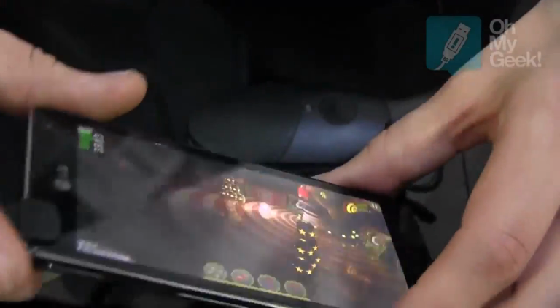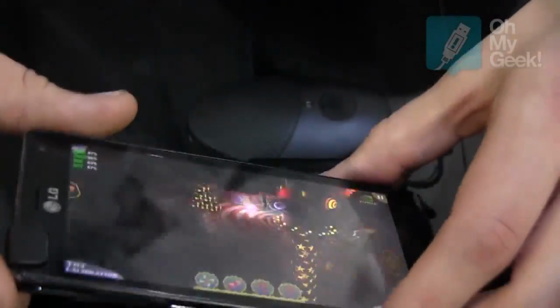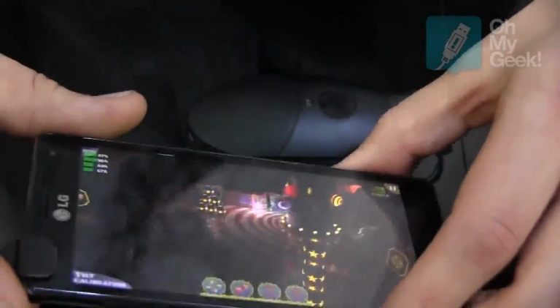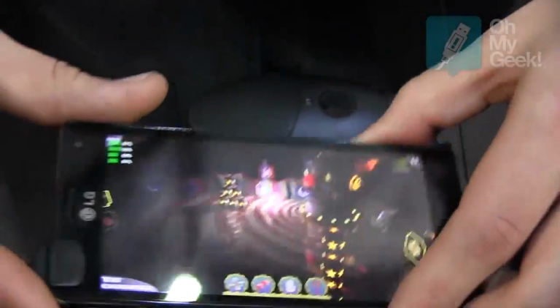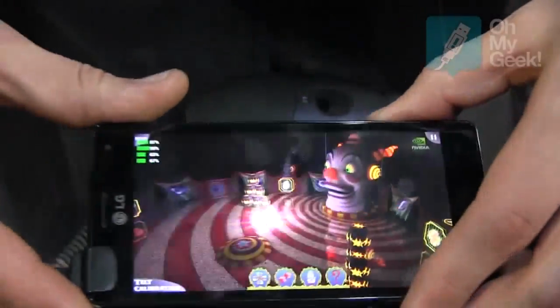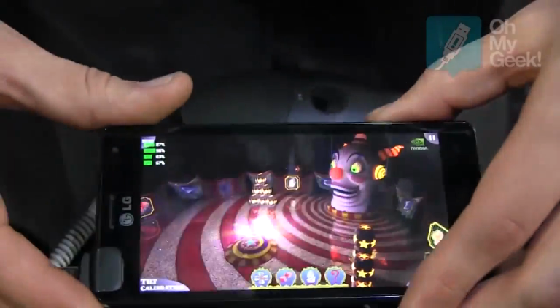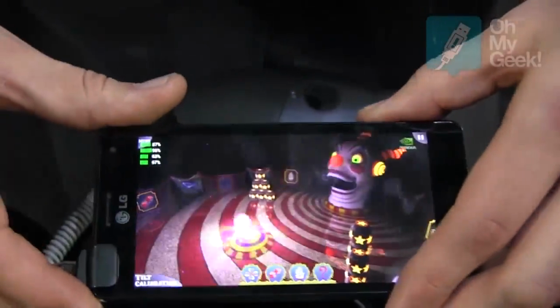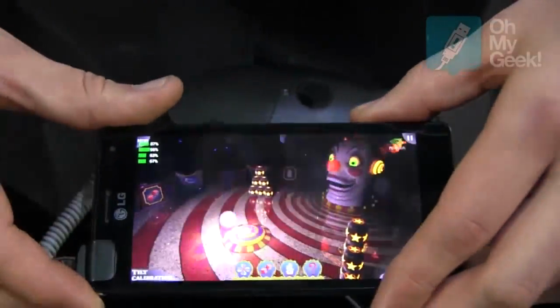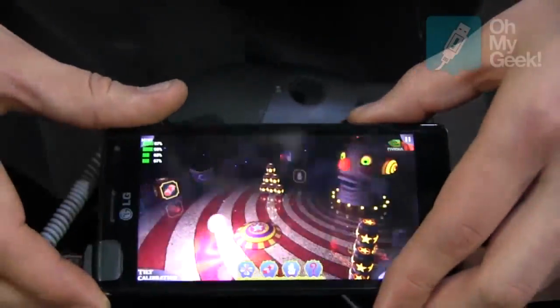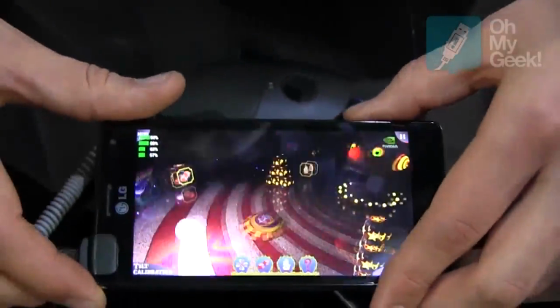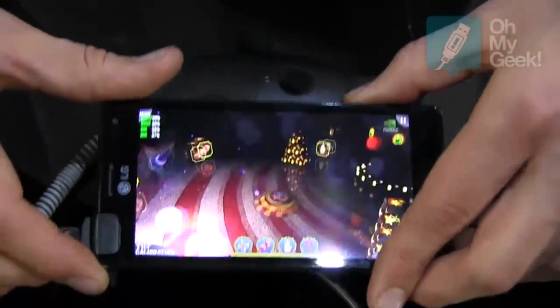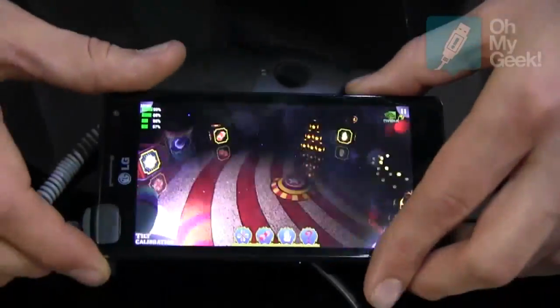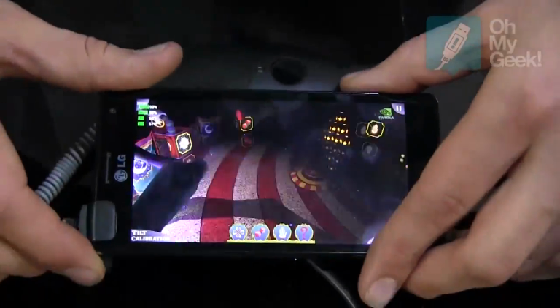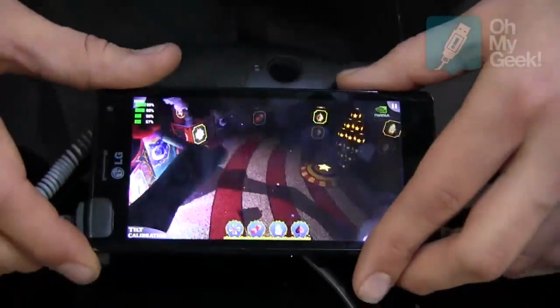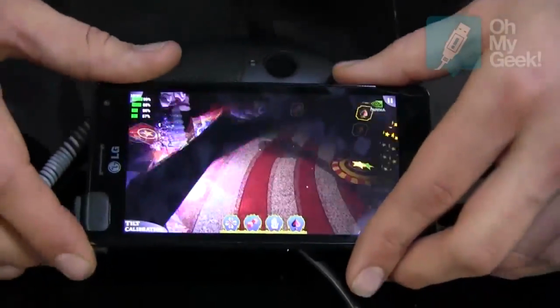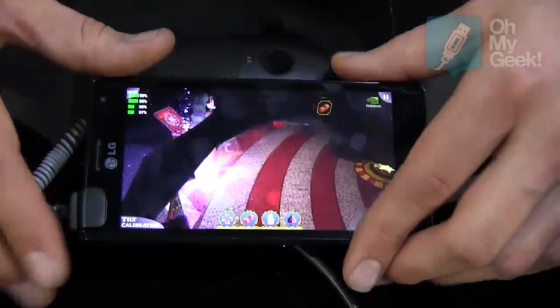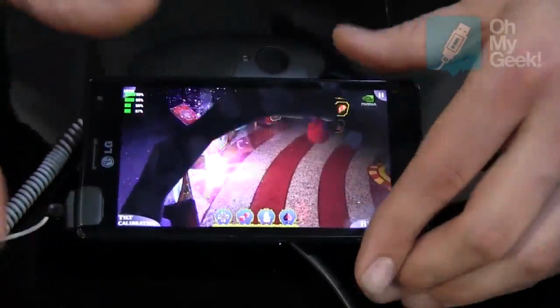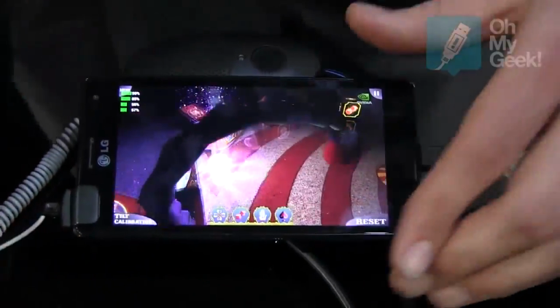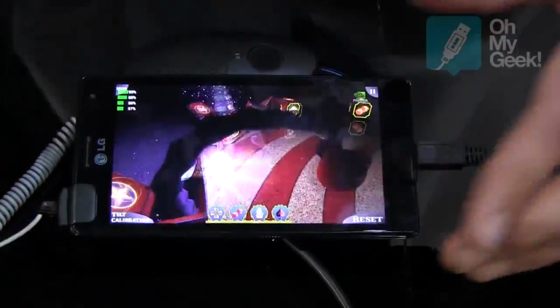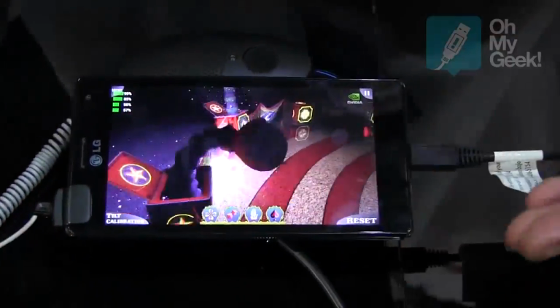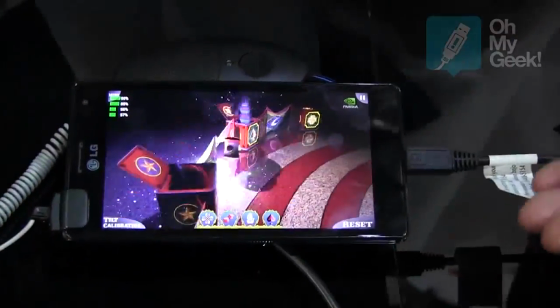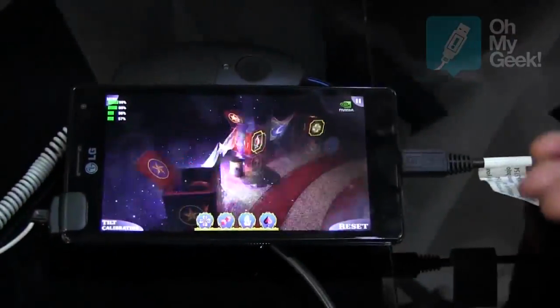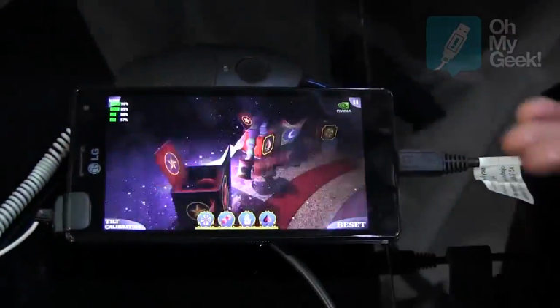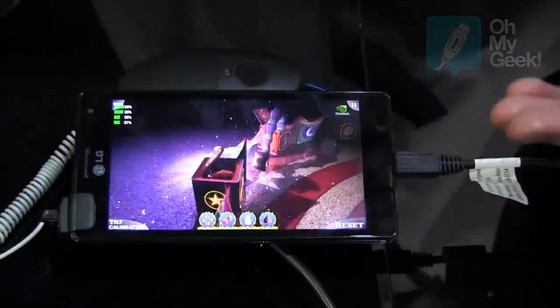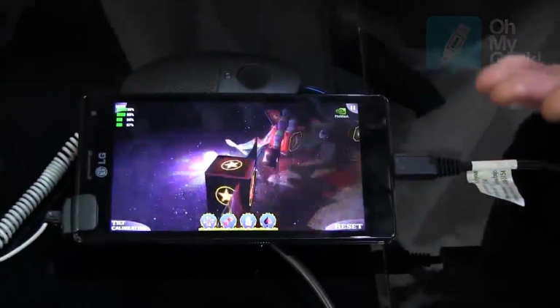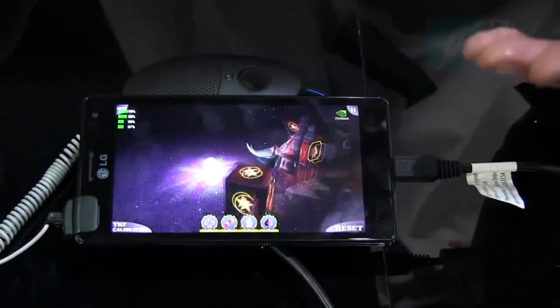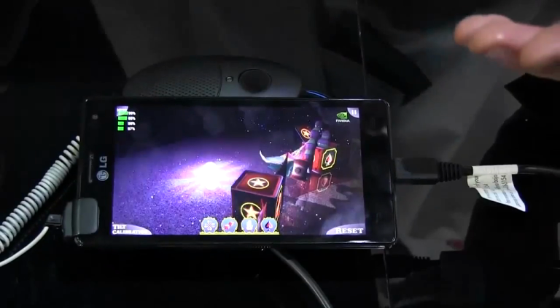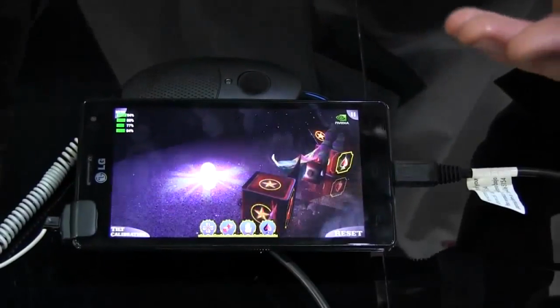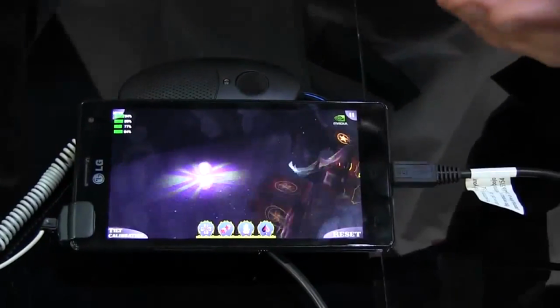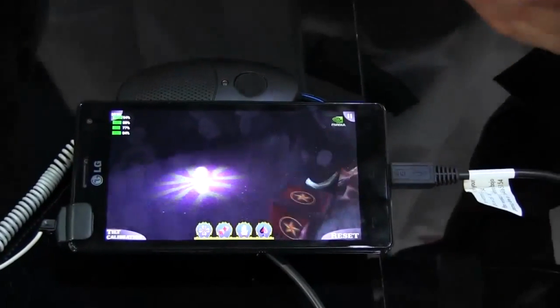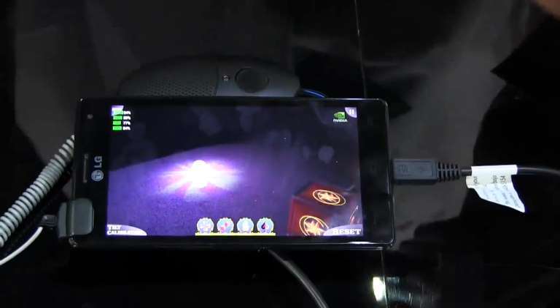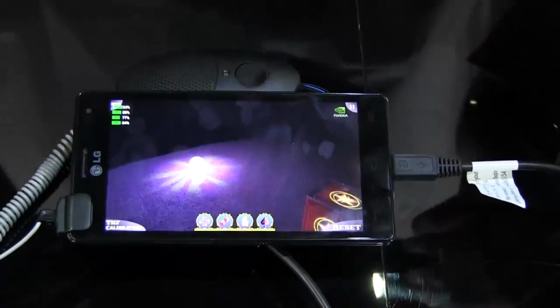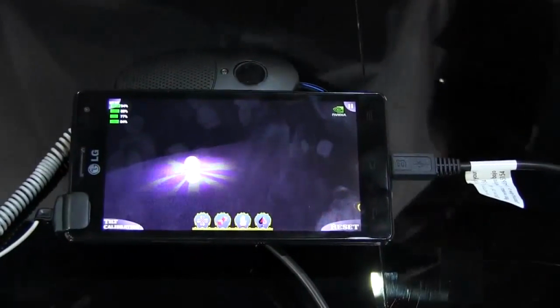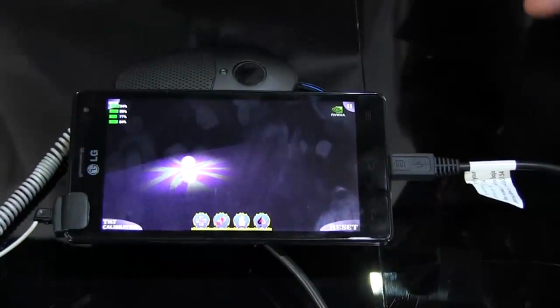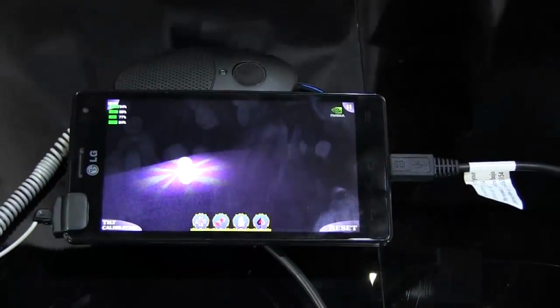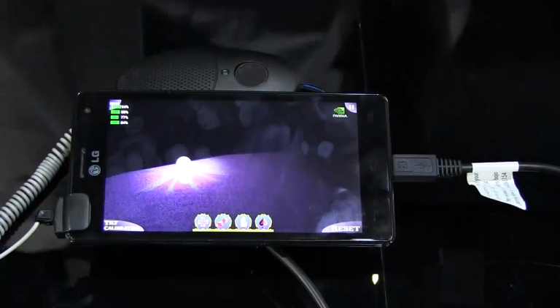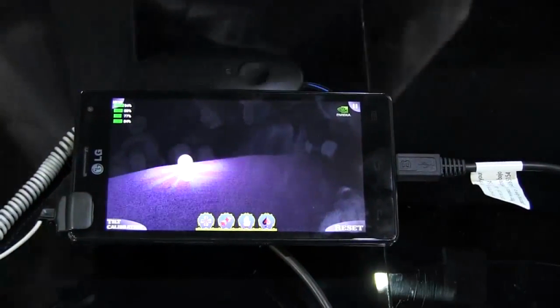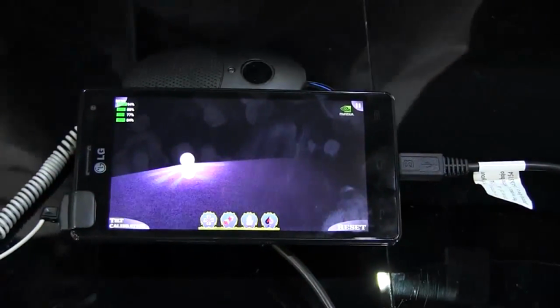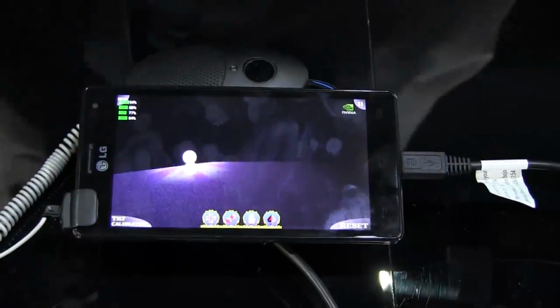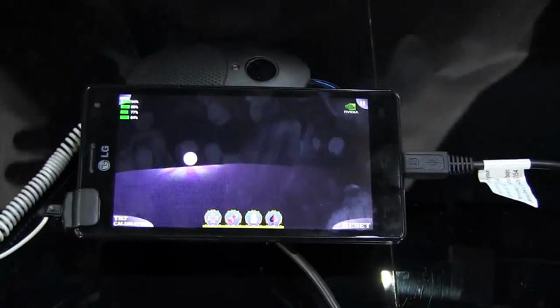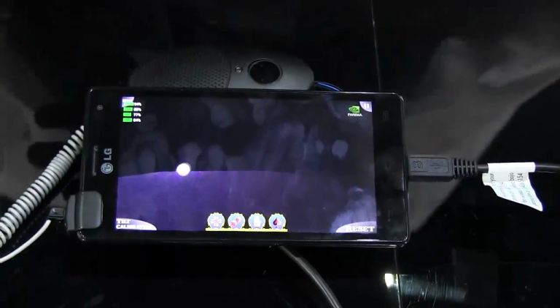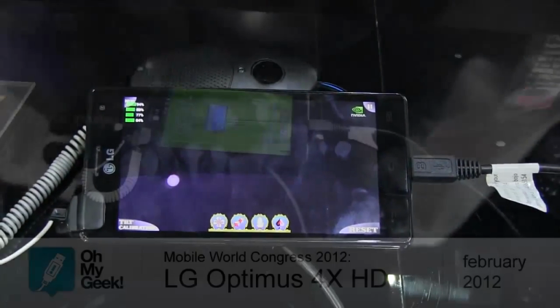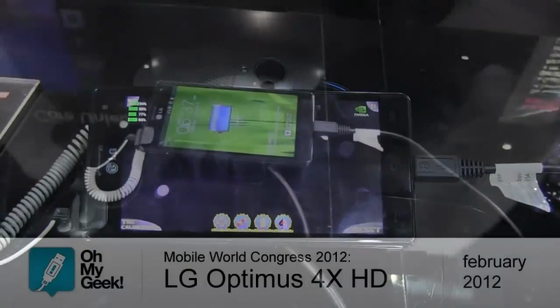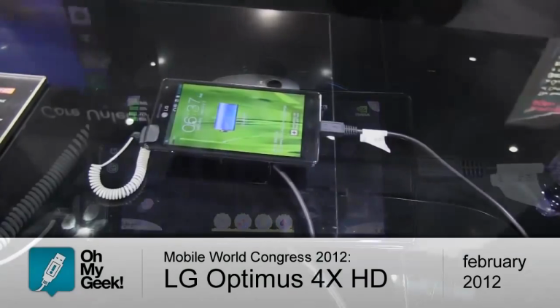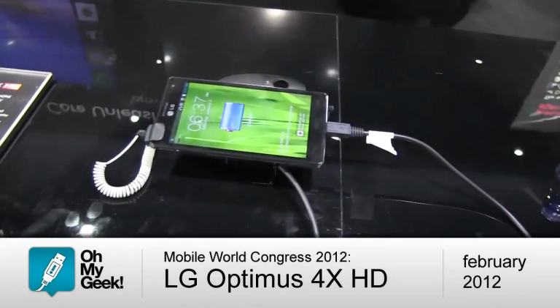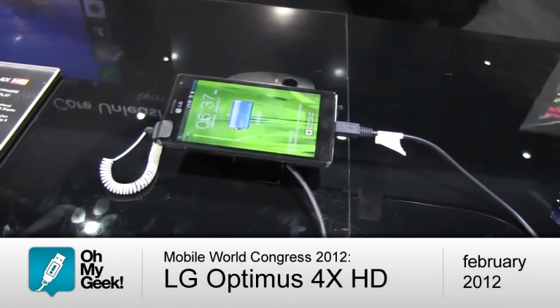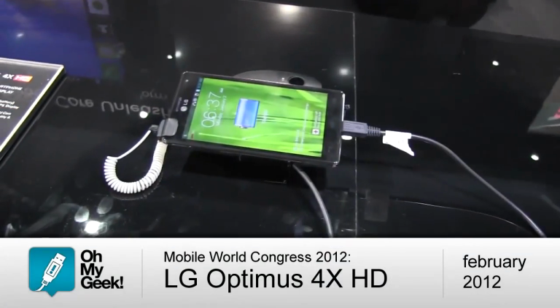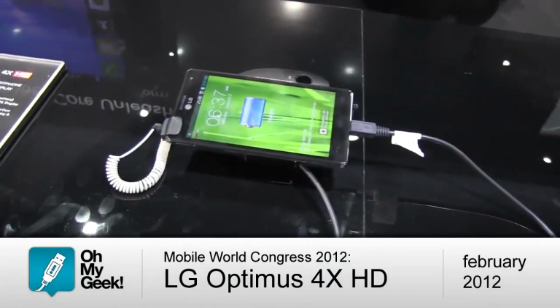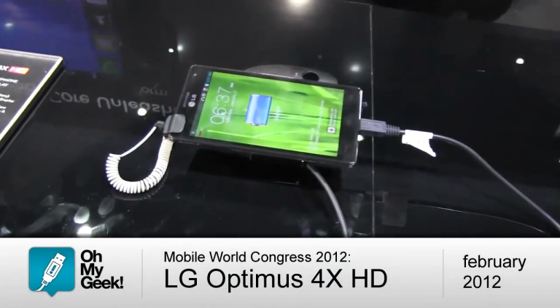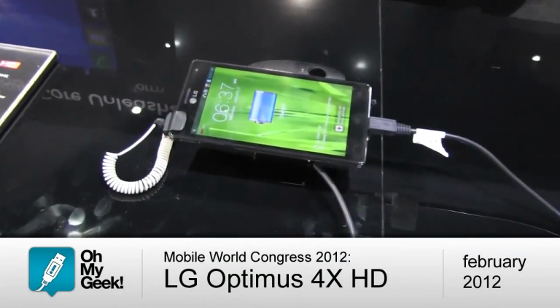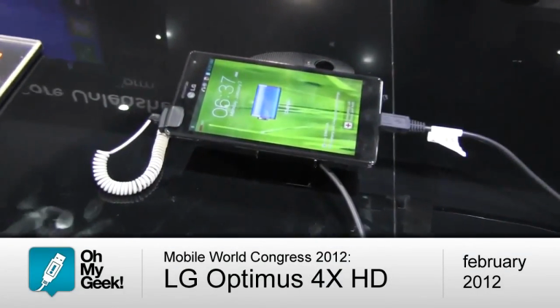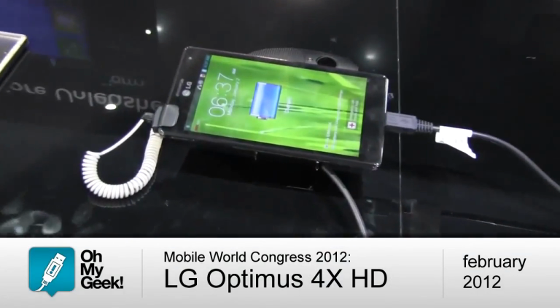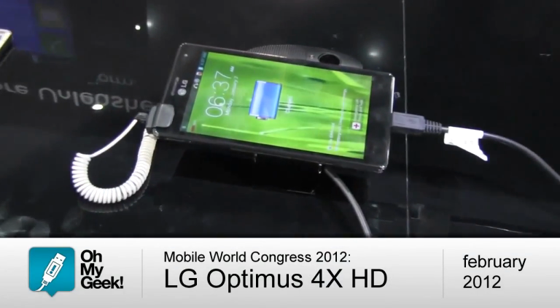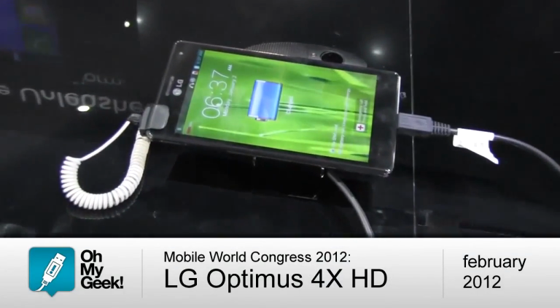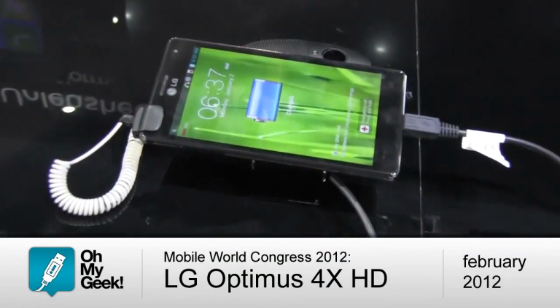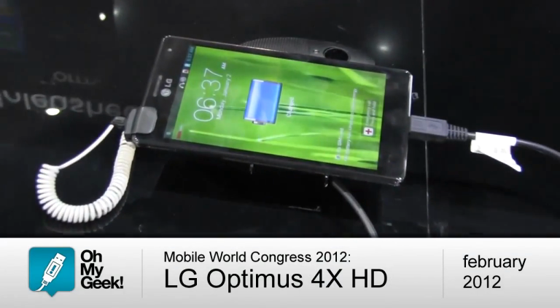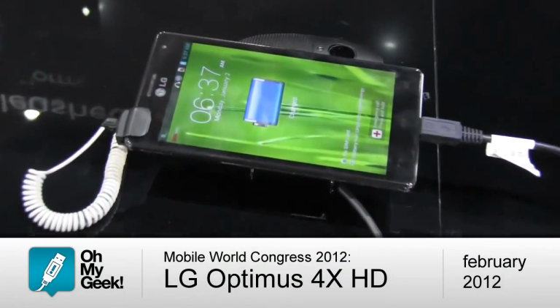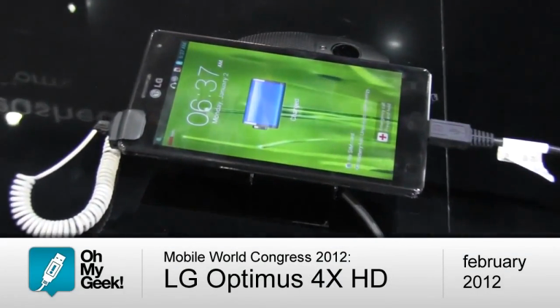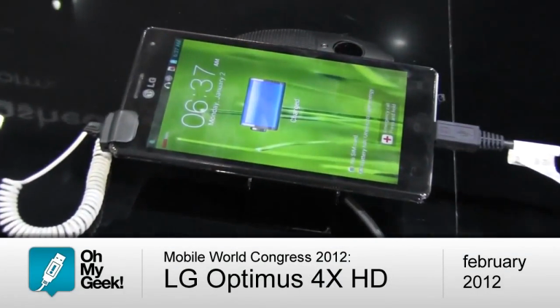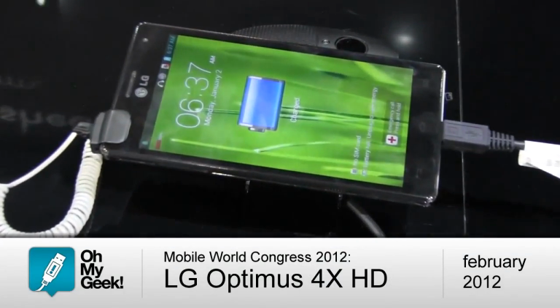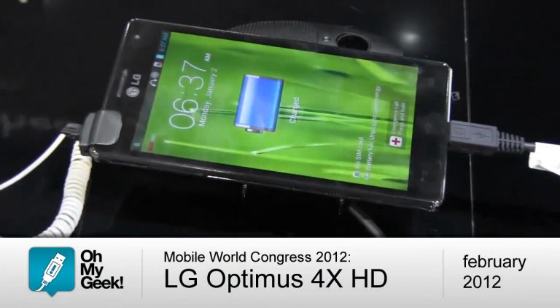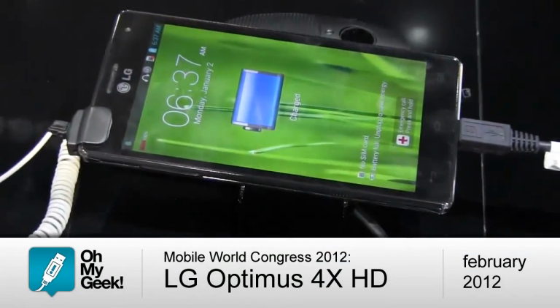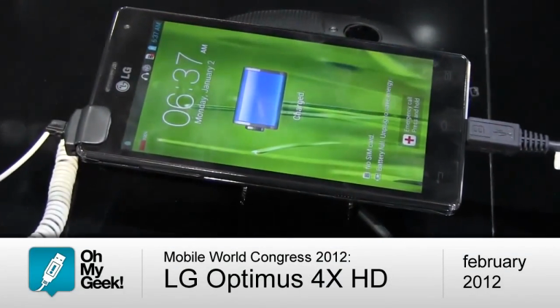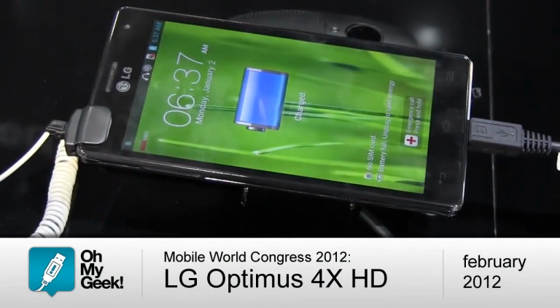And of course the phone runs on Ice Cream Sandwich, Android 4.0.